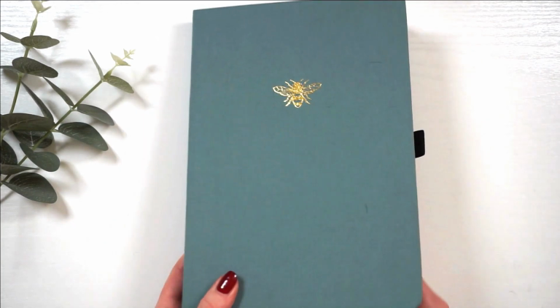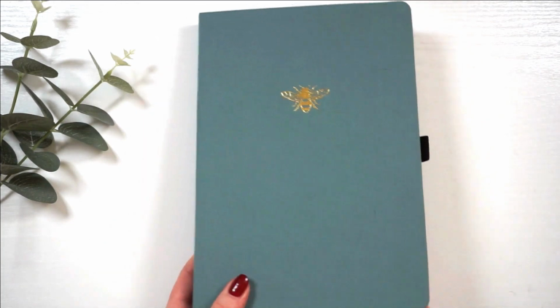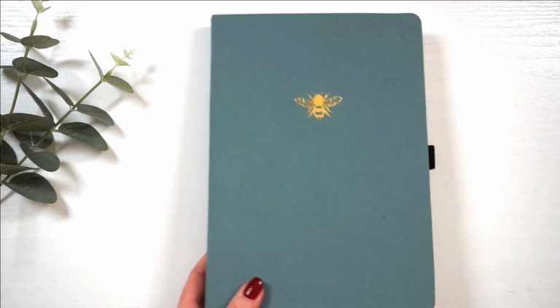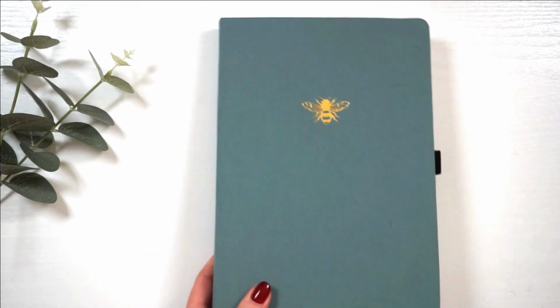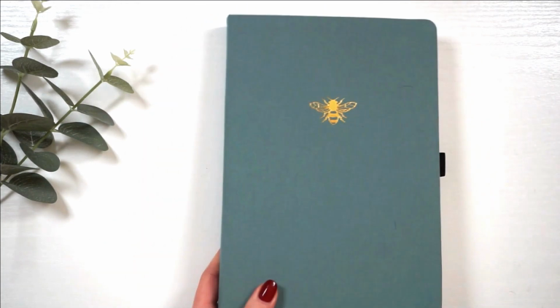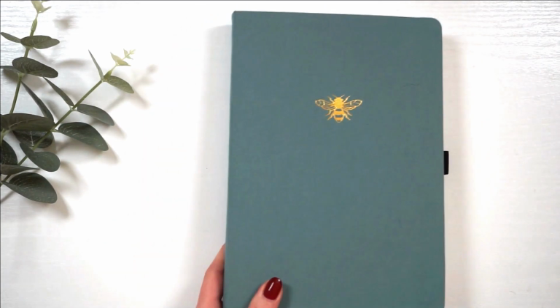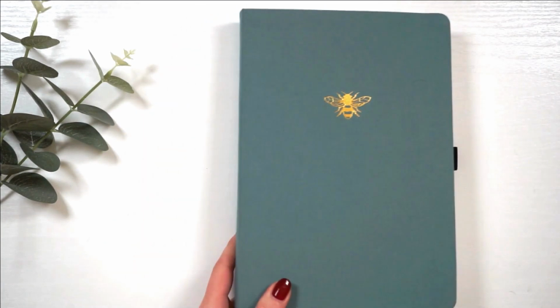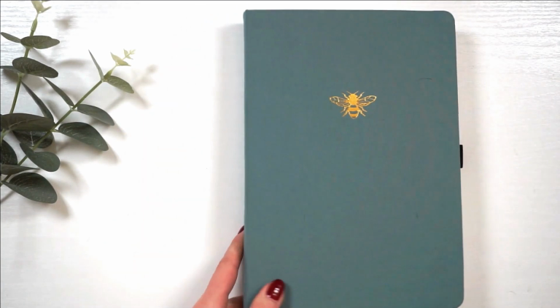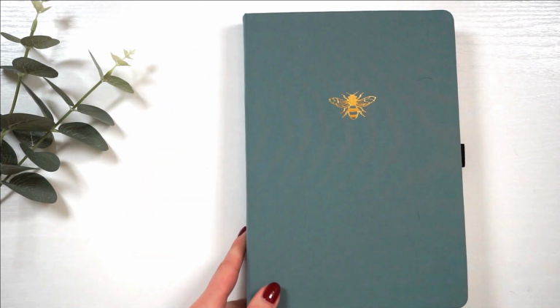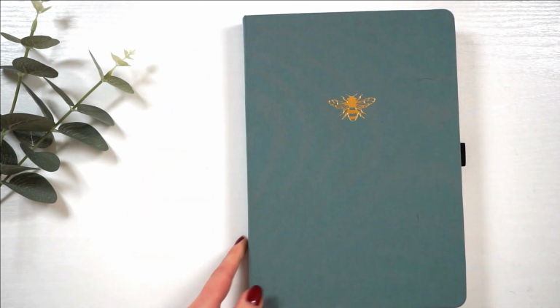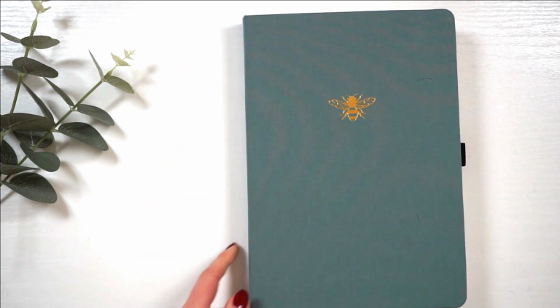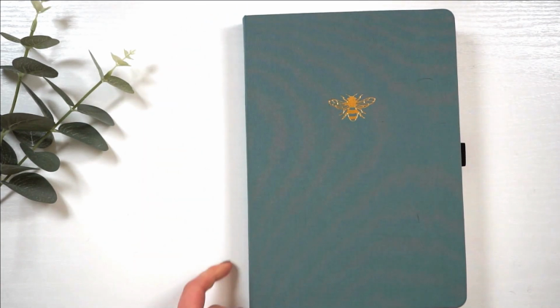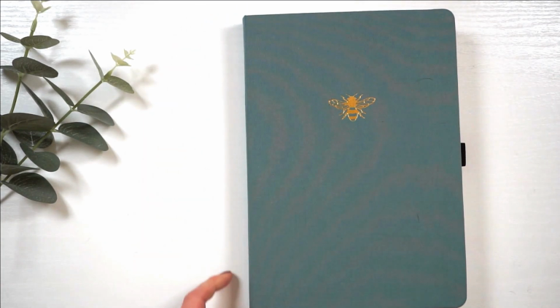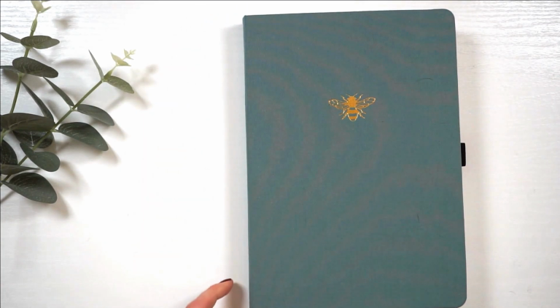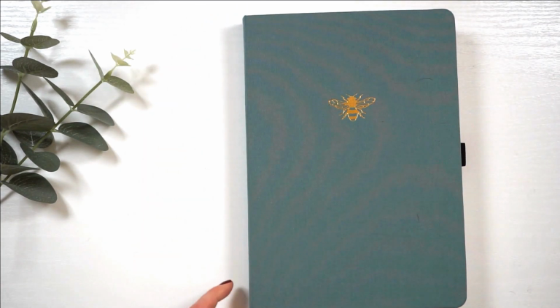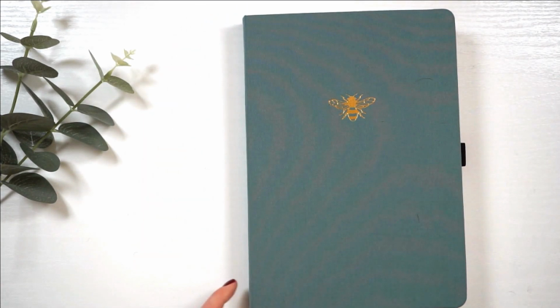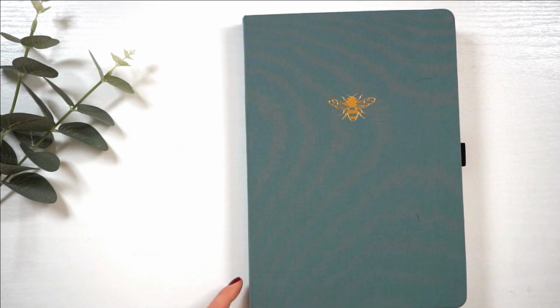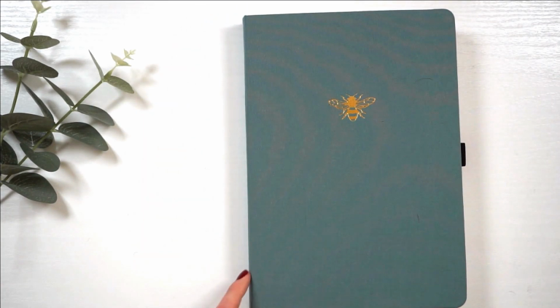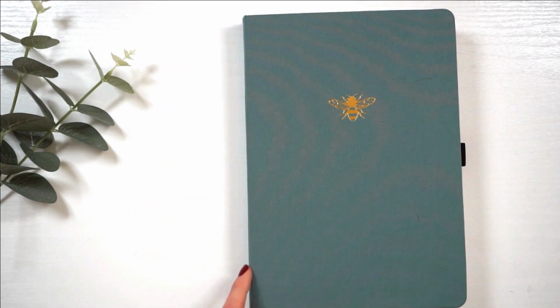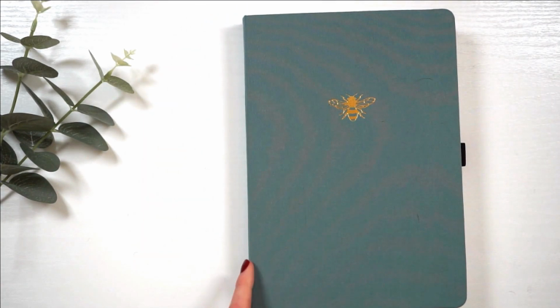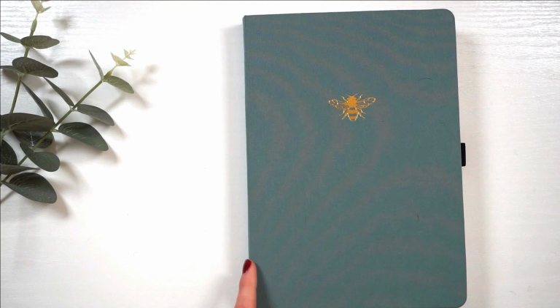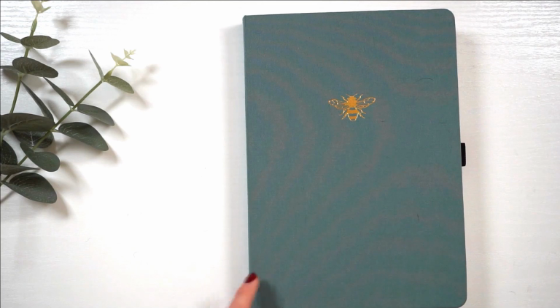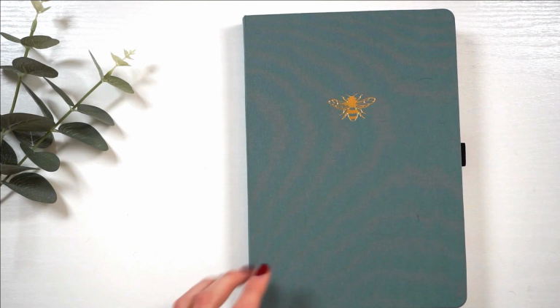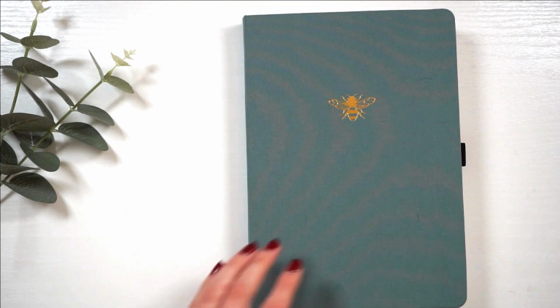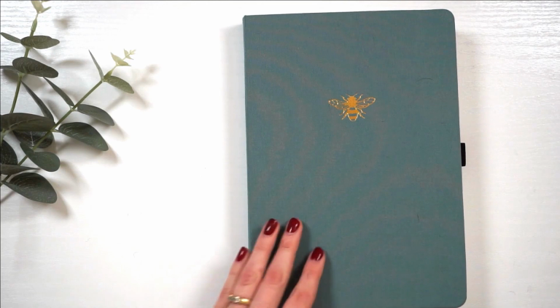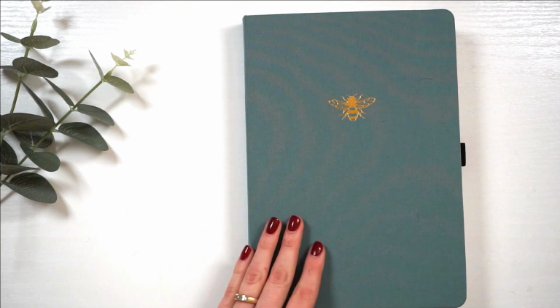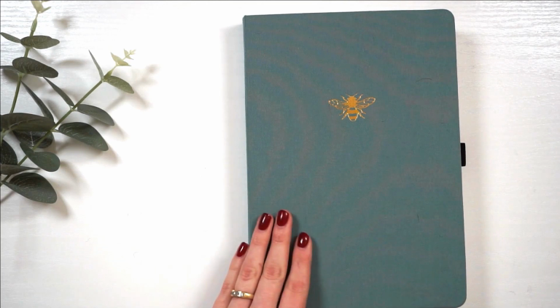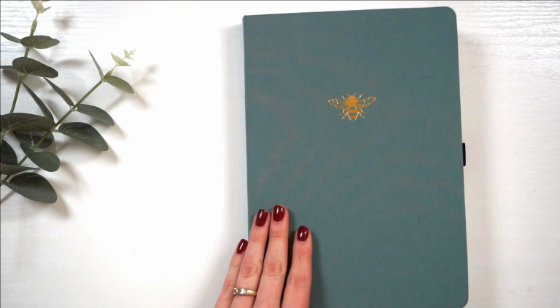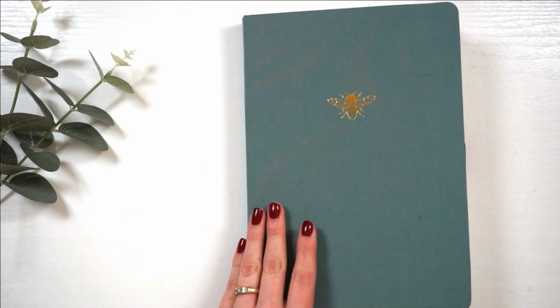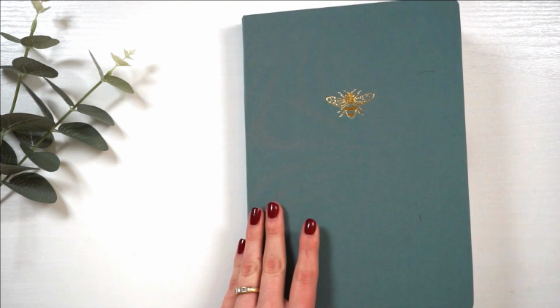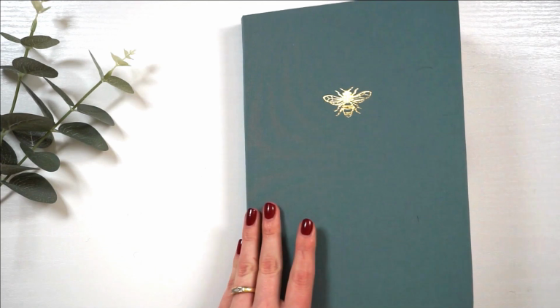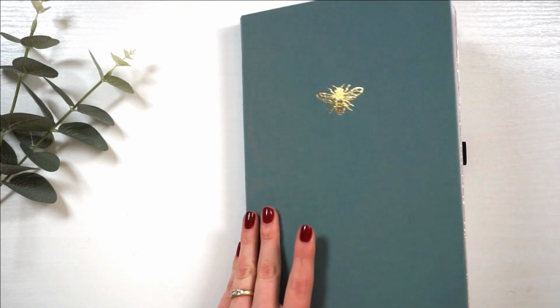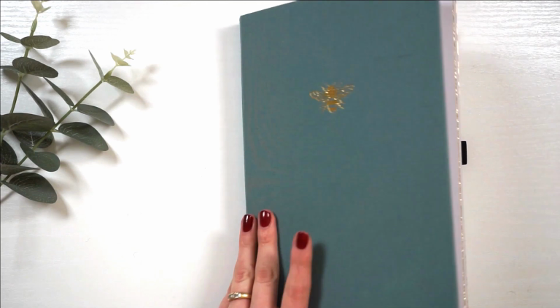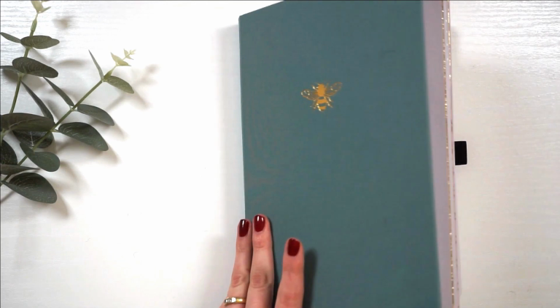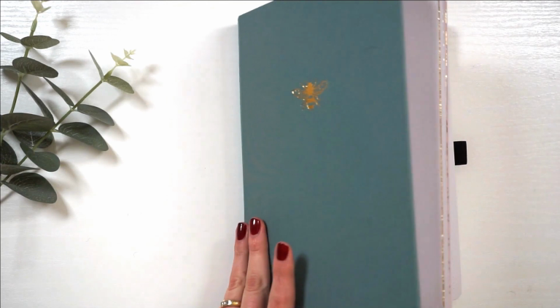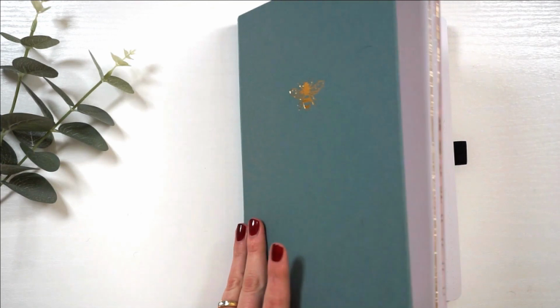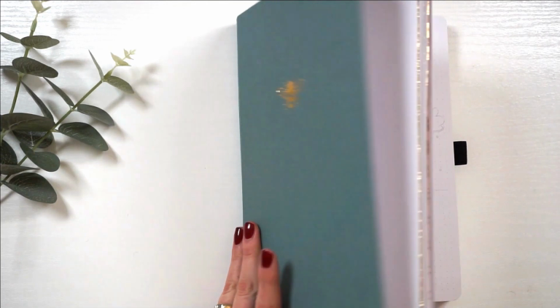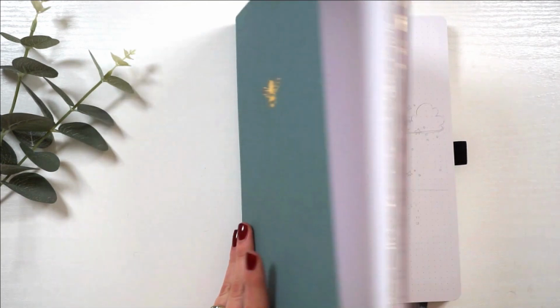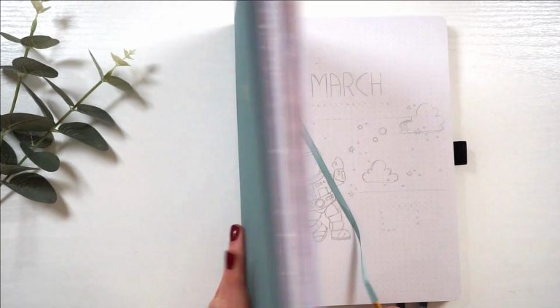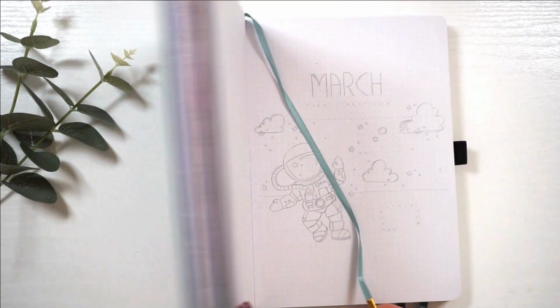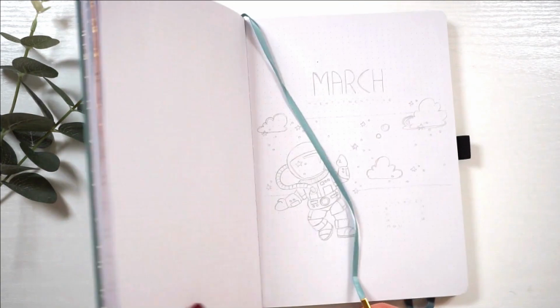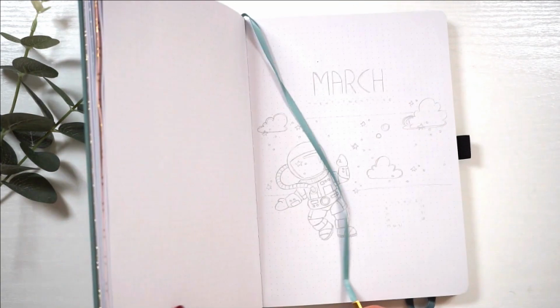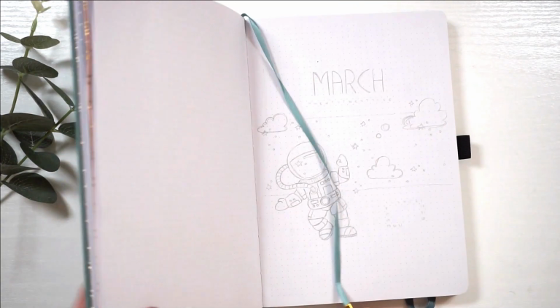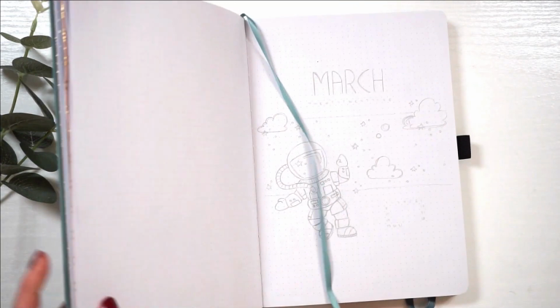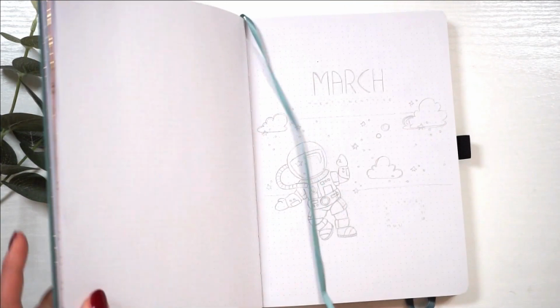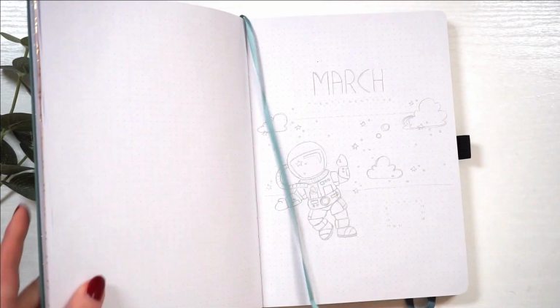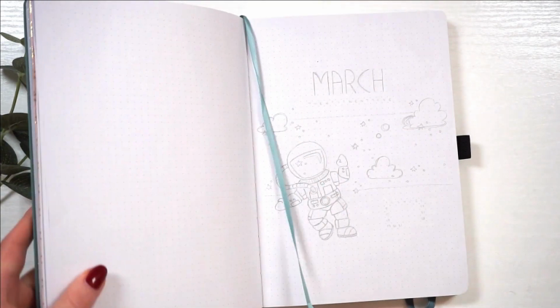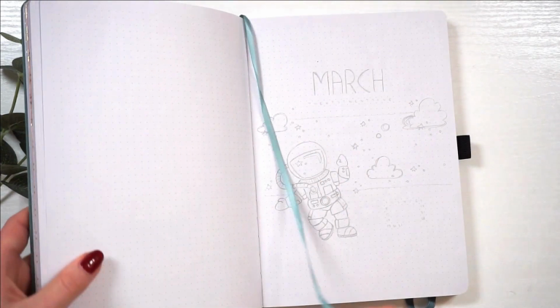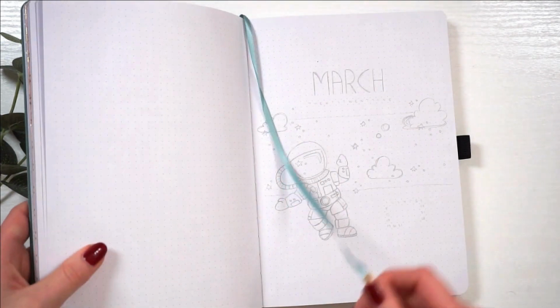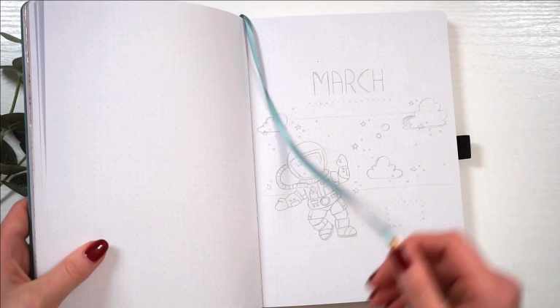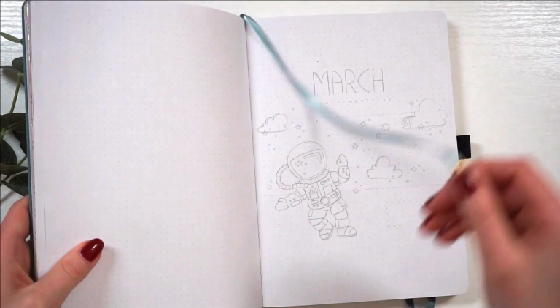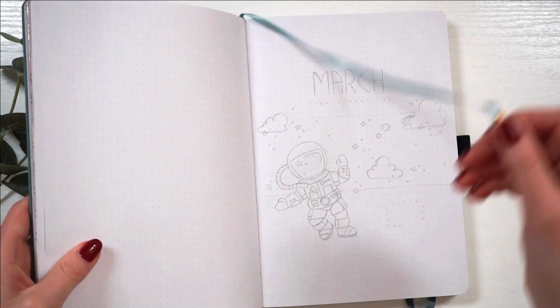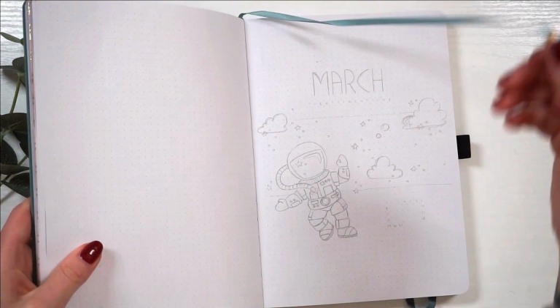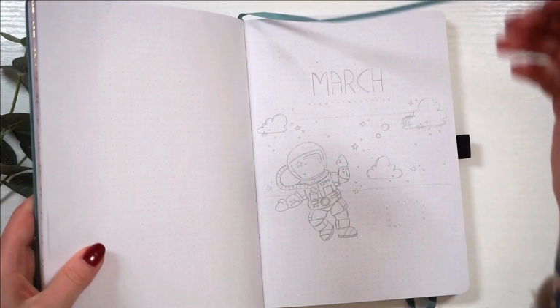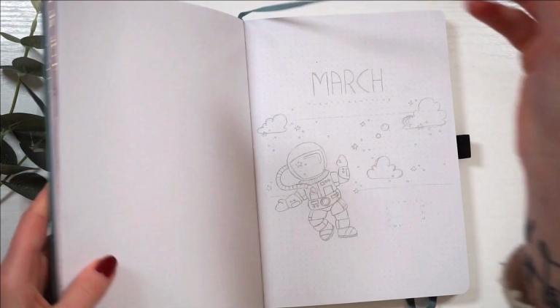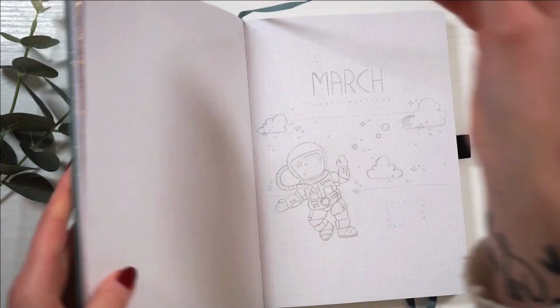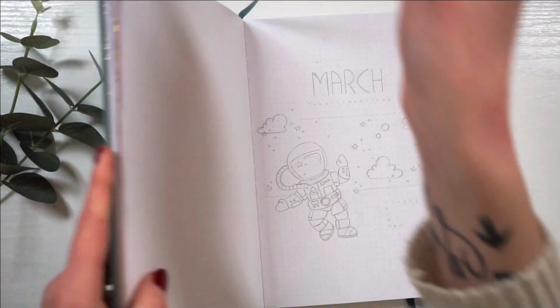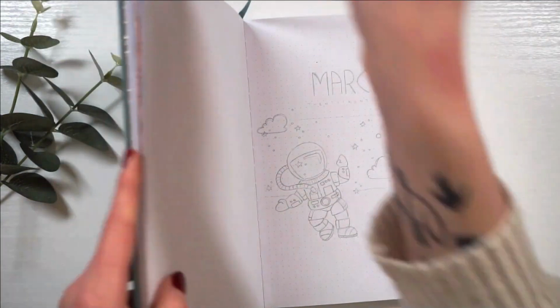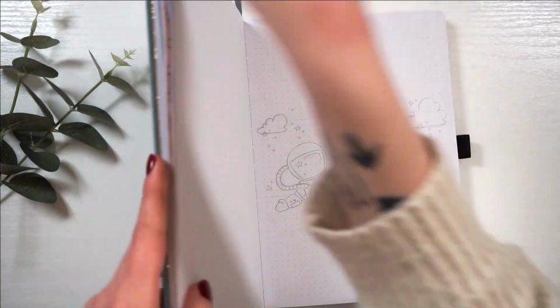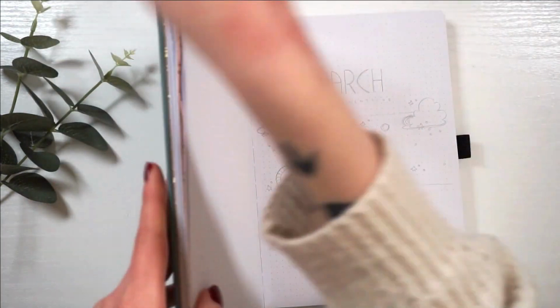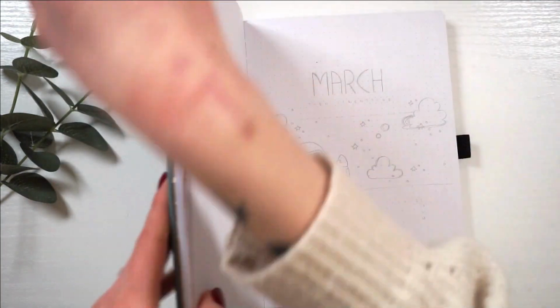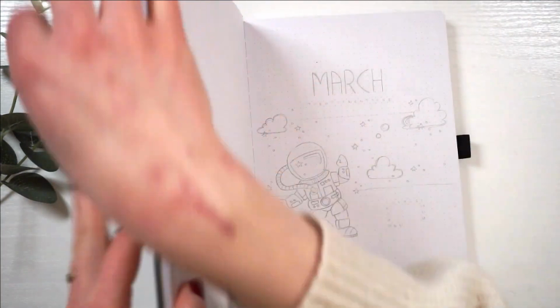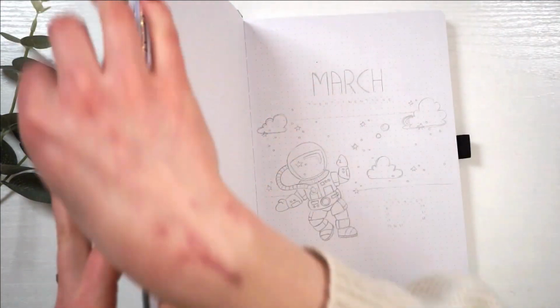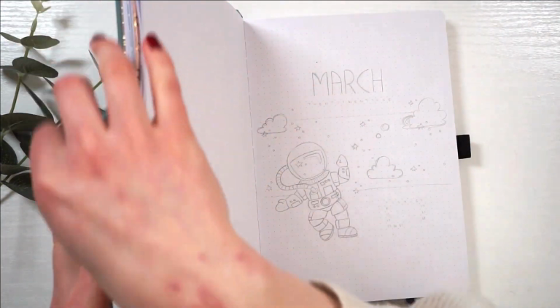Hi, hello, it's Anne. Welcome back to my channel and welcome to a brand new bullet journal setup video.